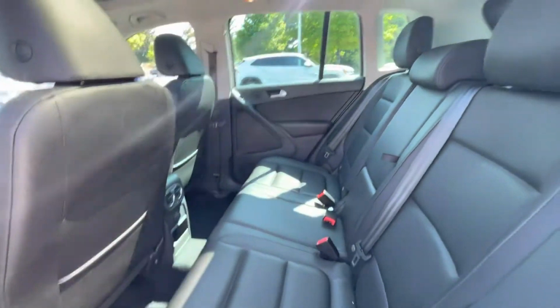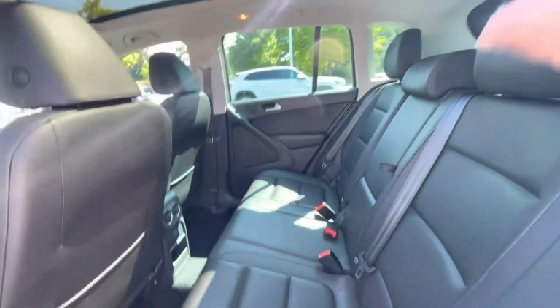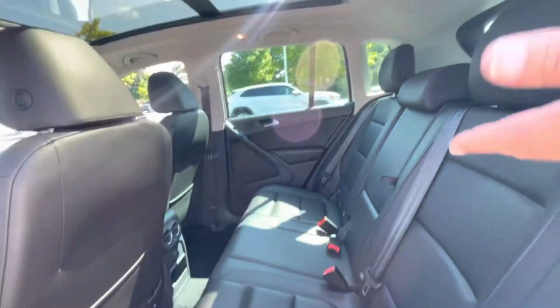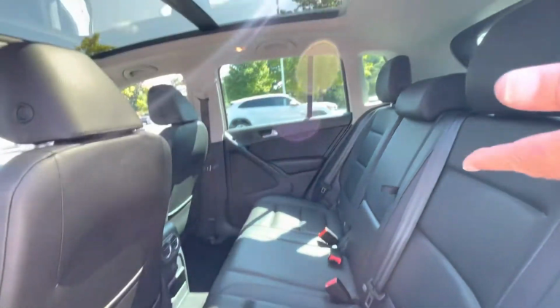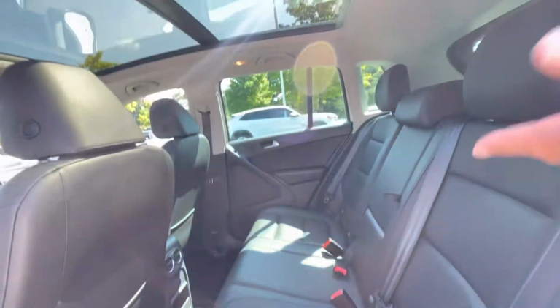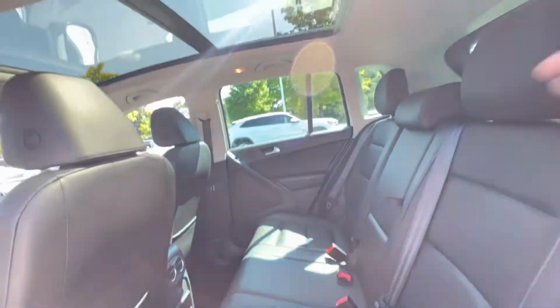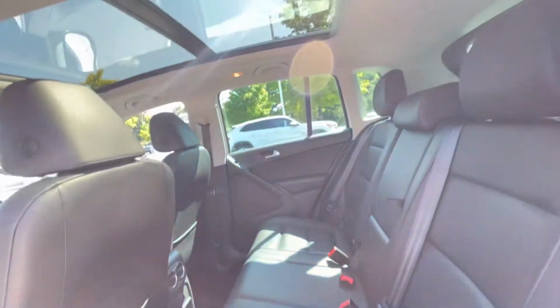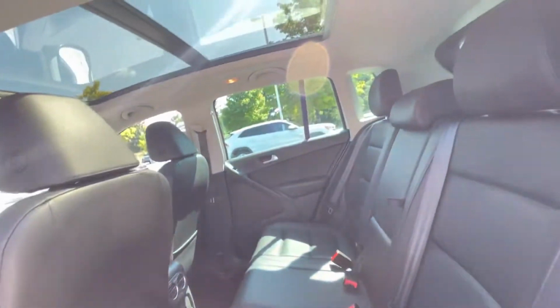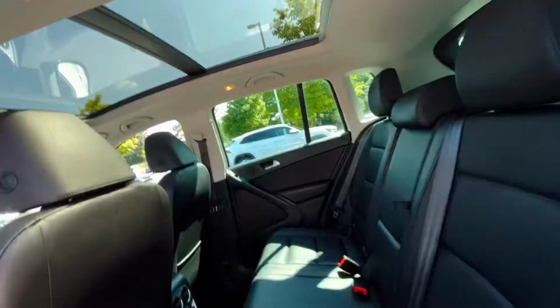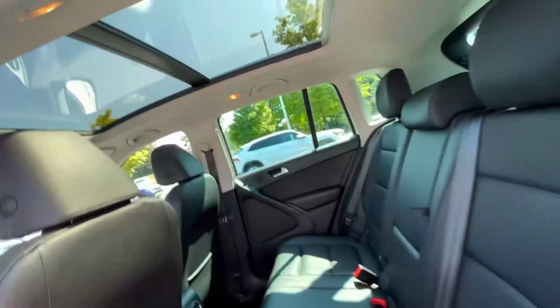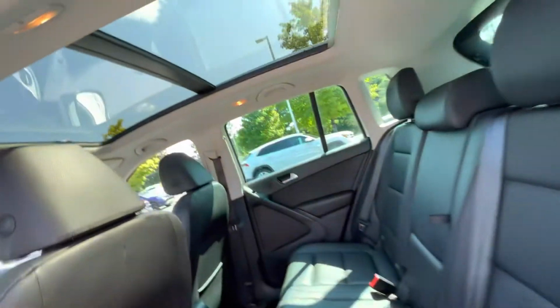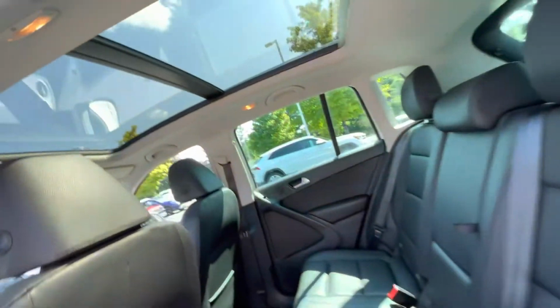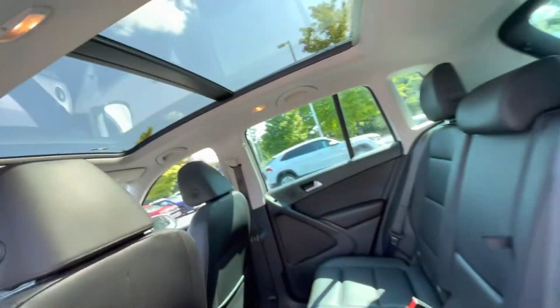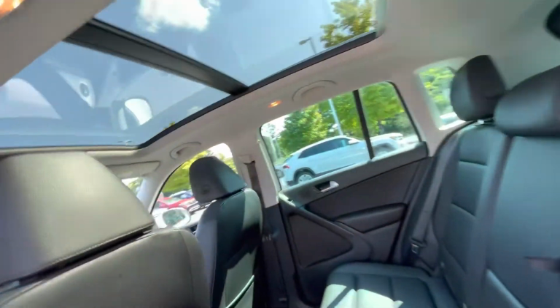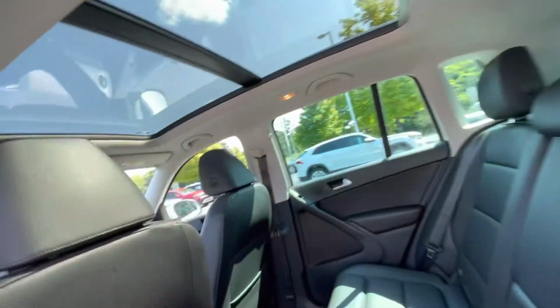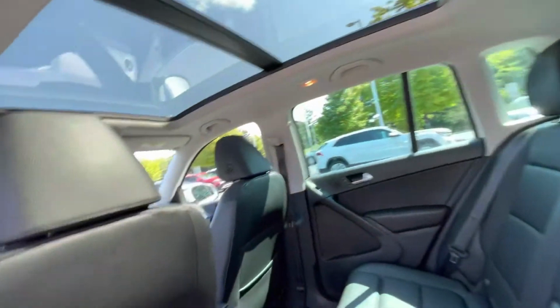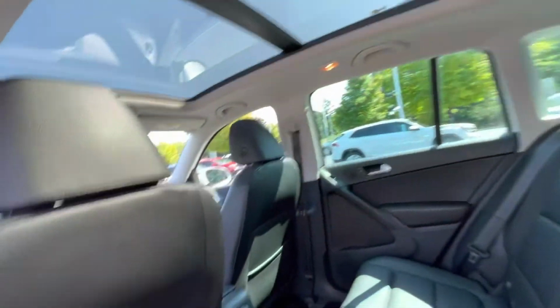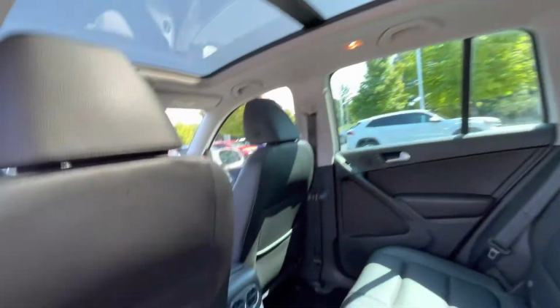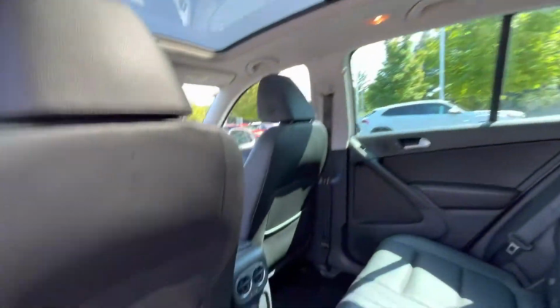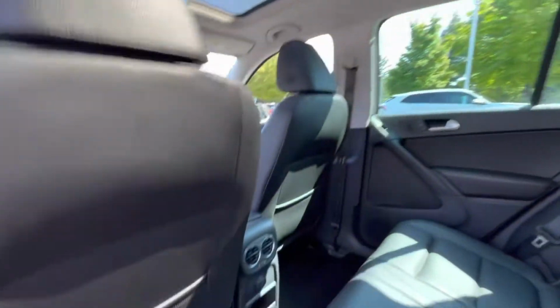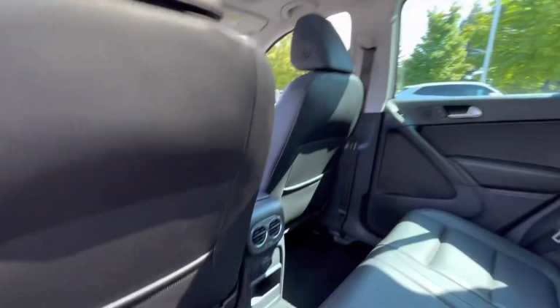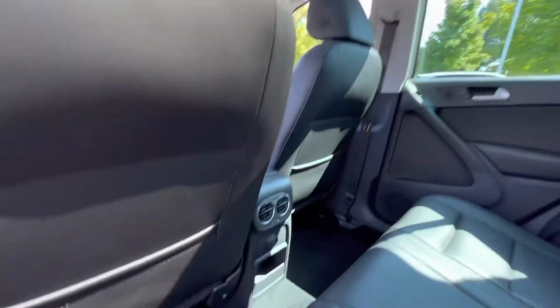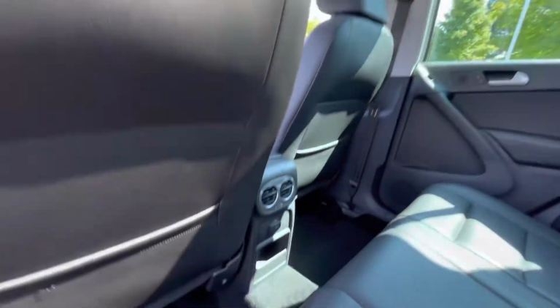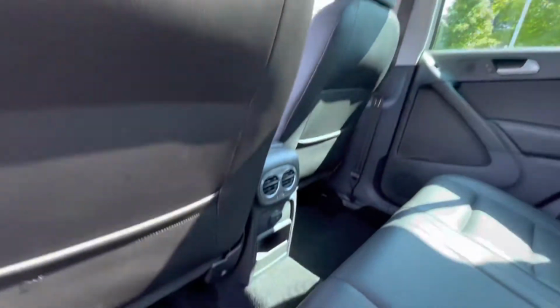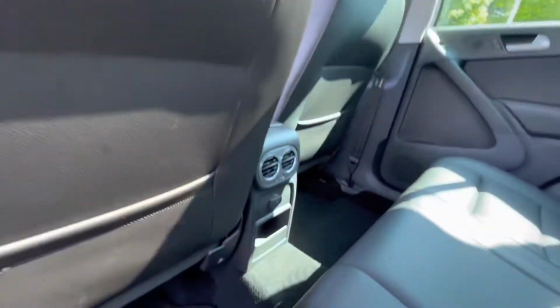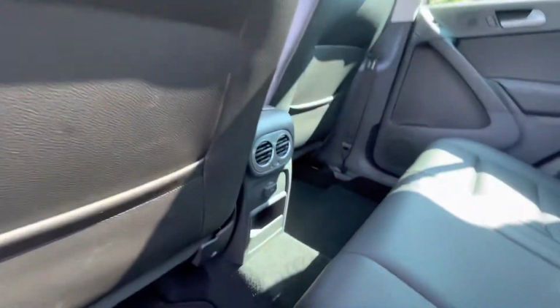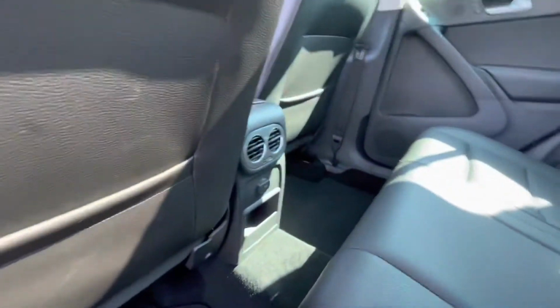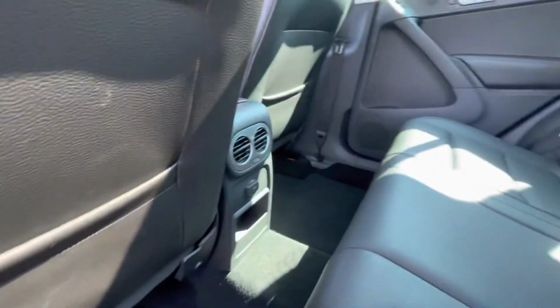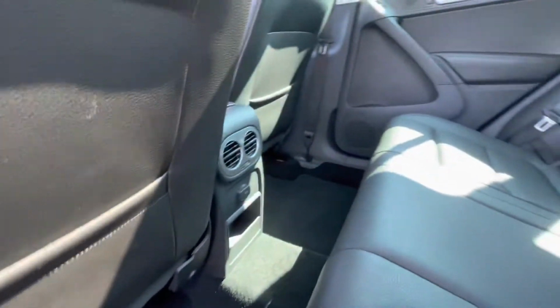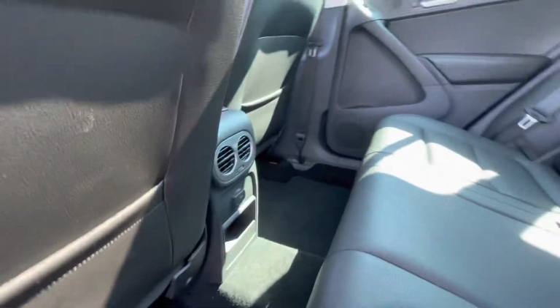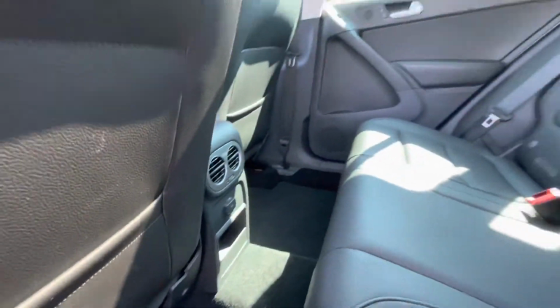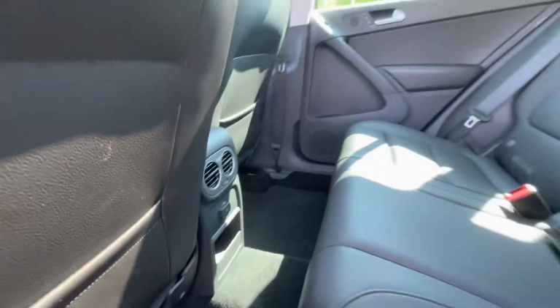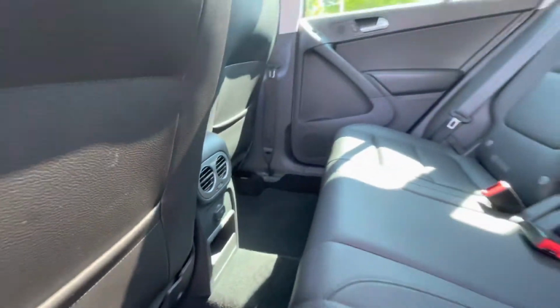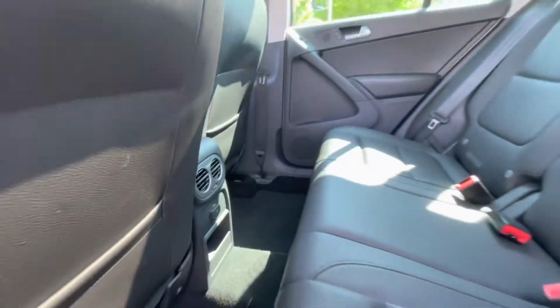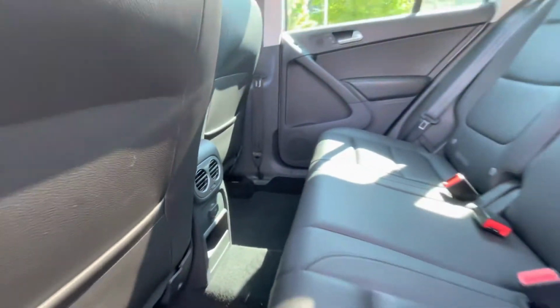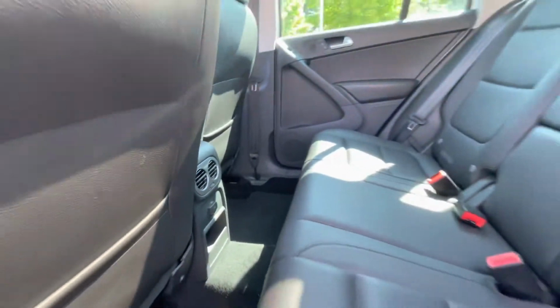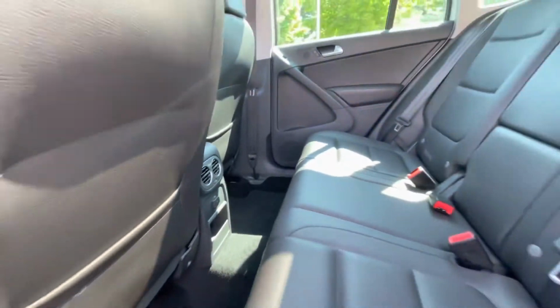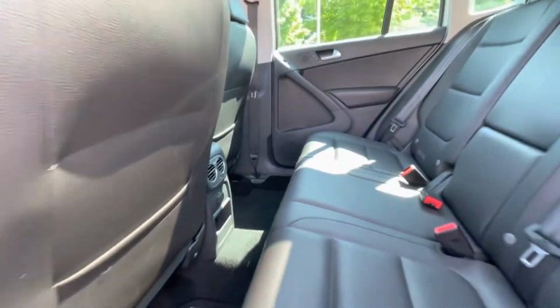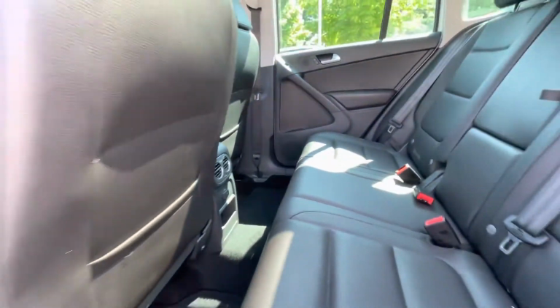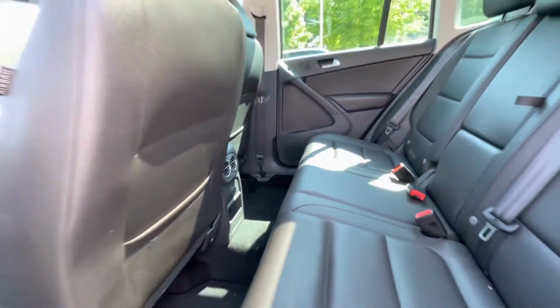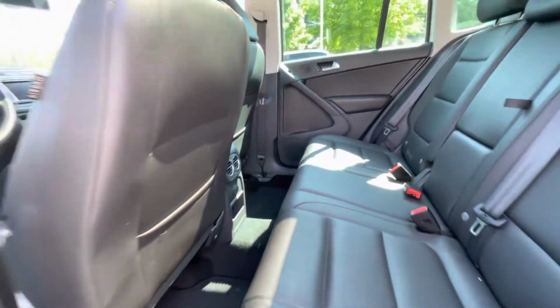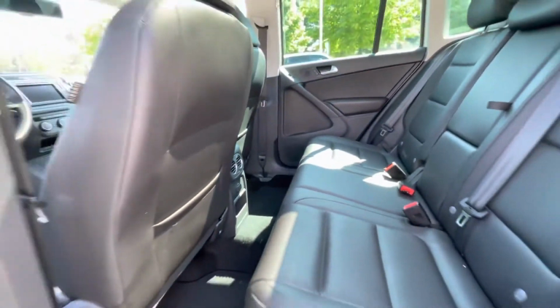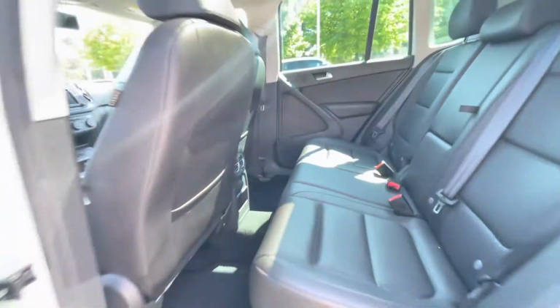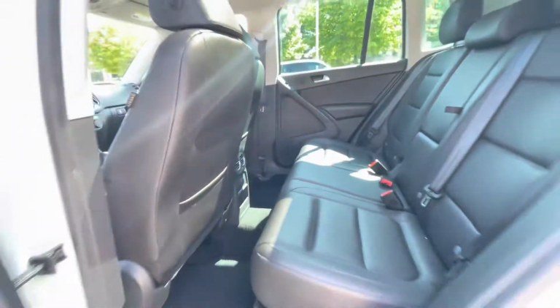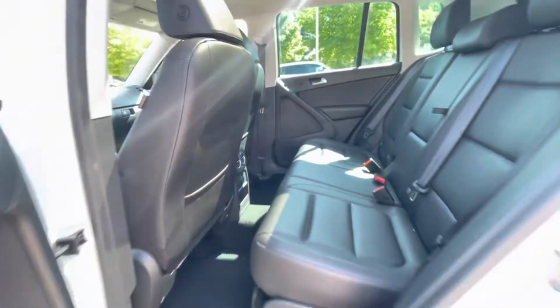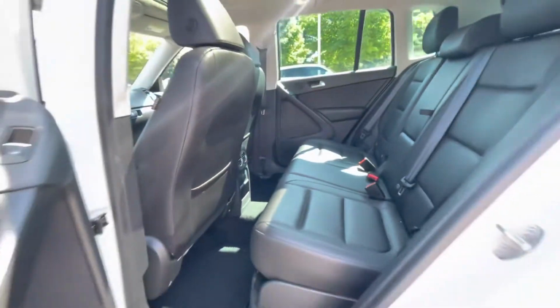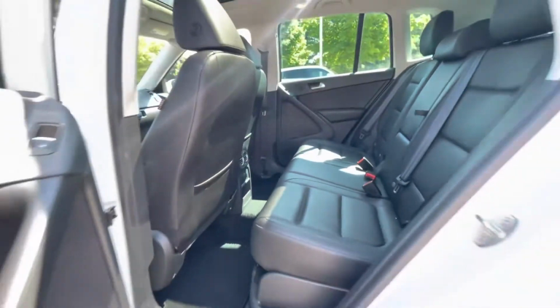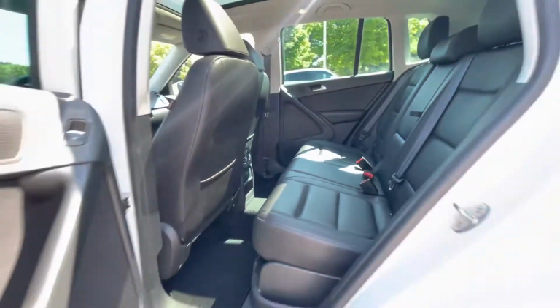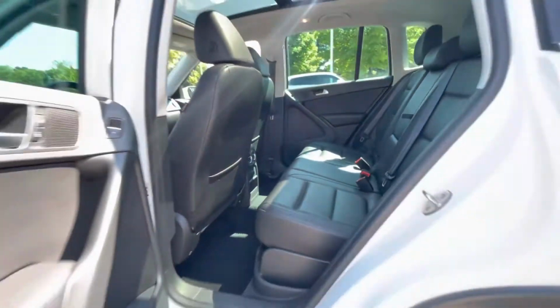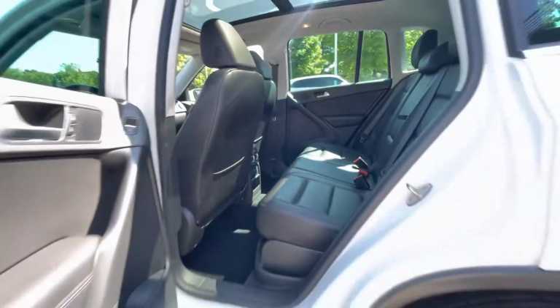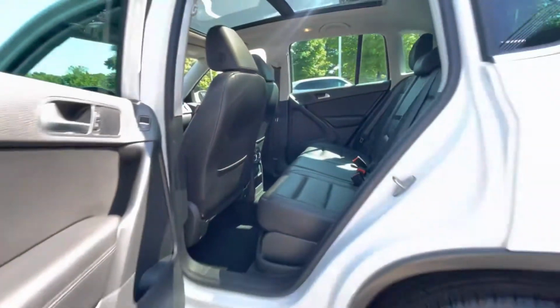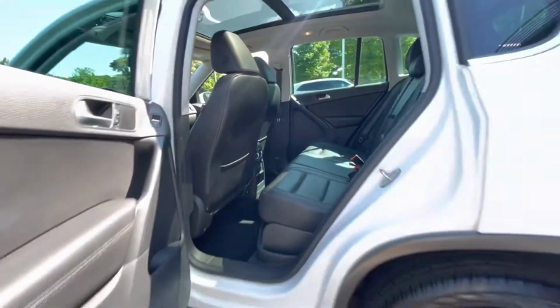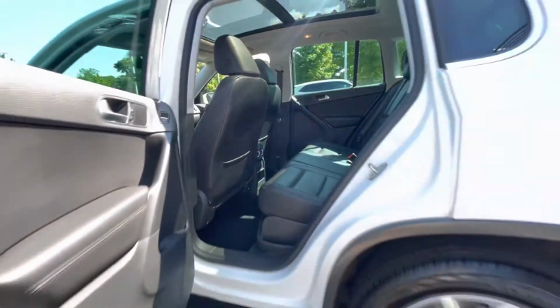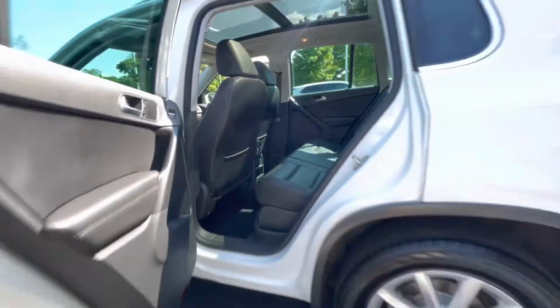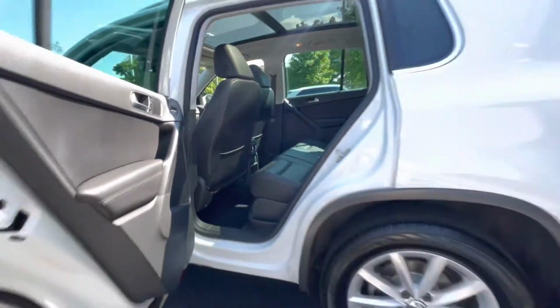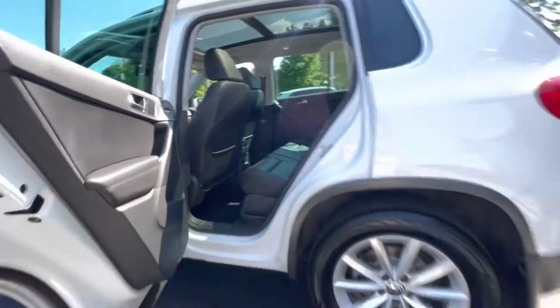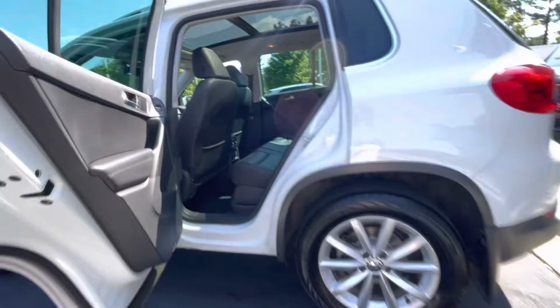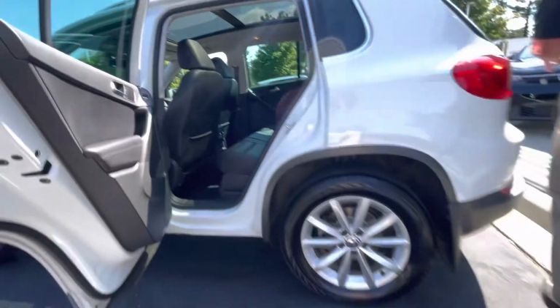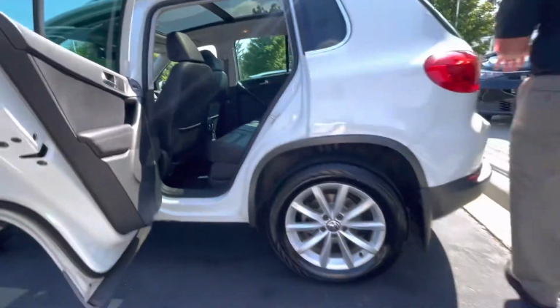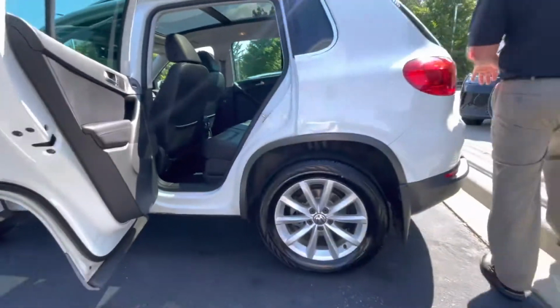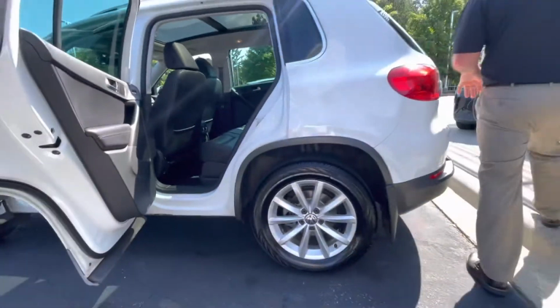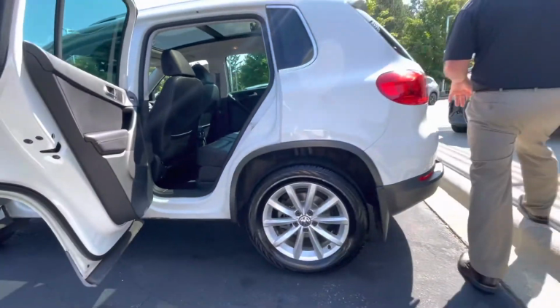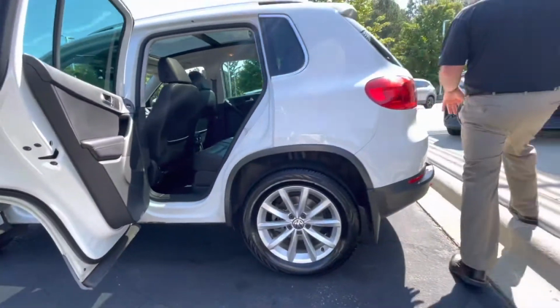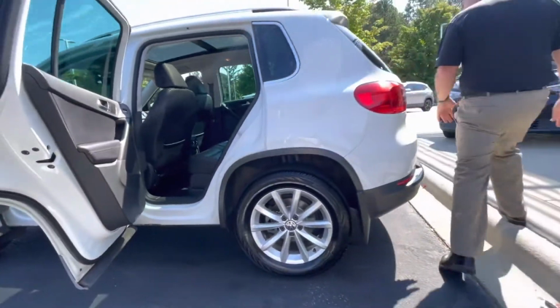Same thing with the back seat and the interior of the car. The upholstery is in great shape — there's no rips, there's no tears, there's no stains.